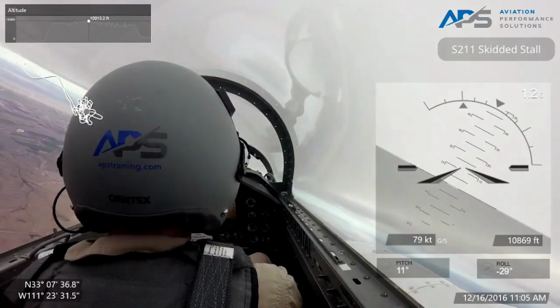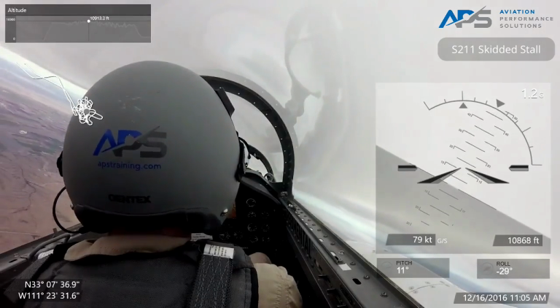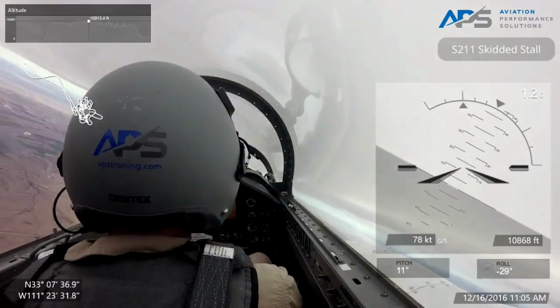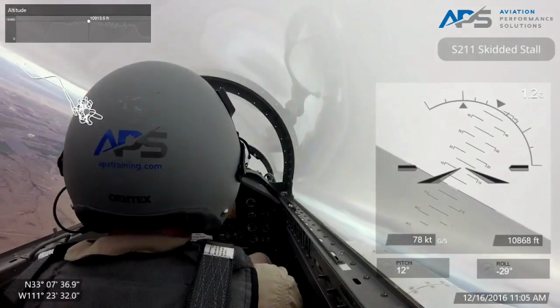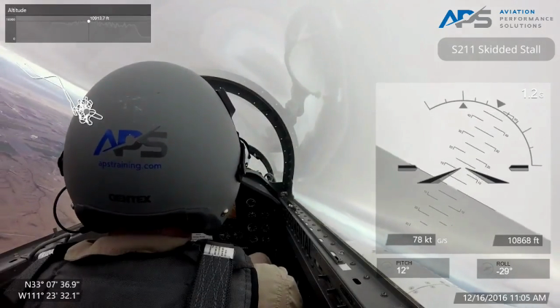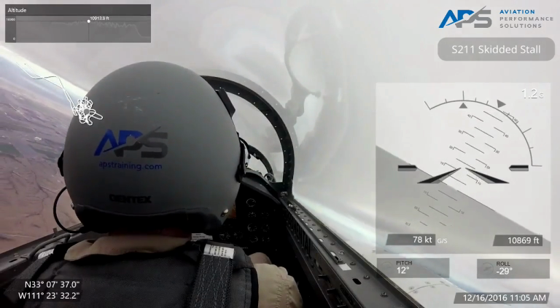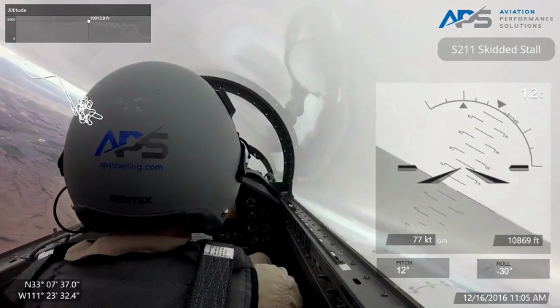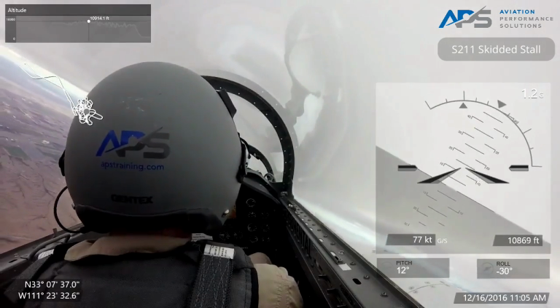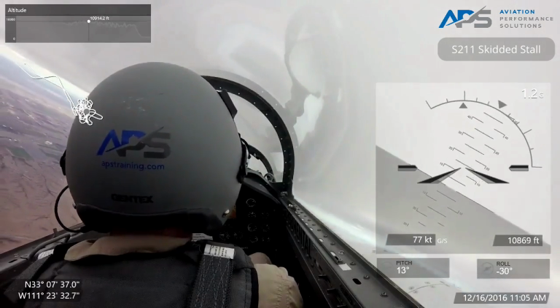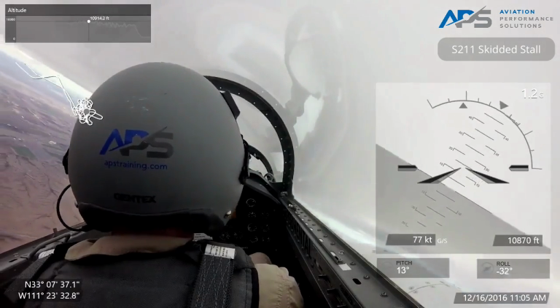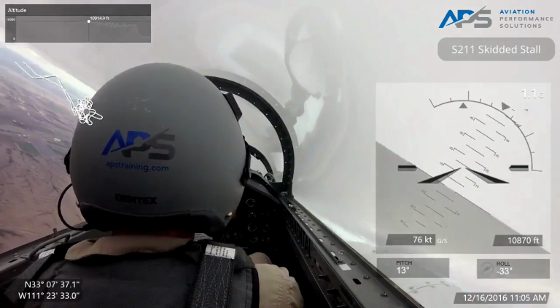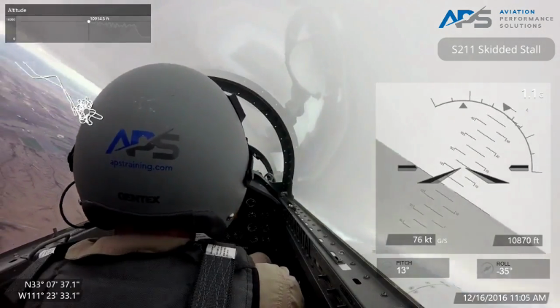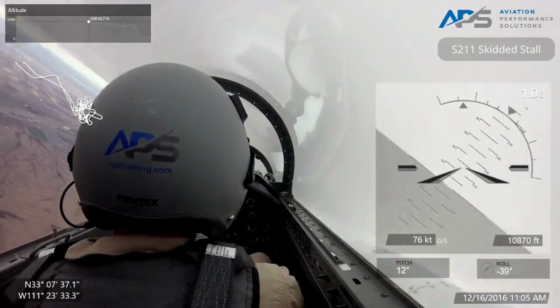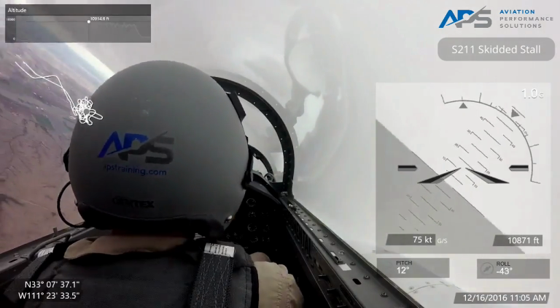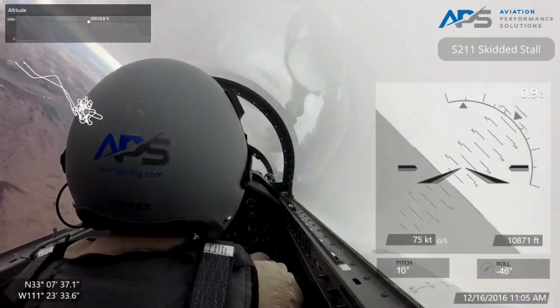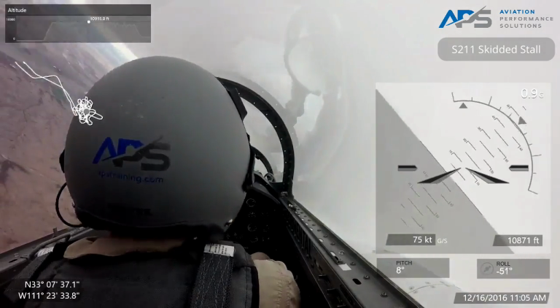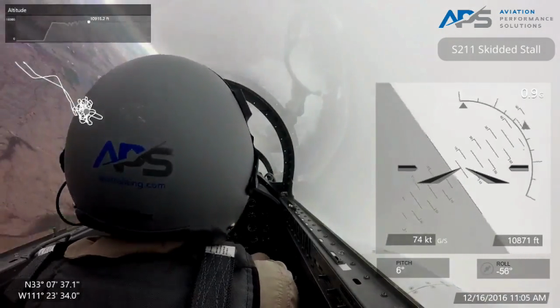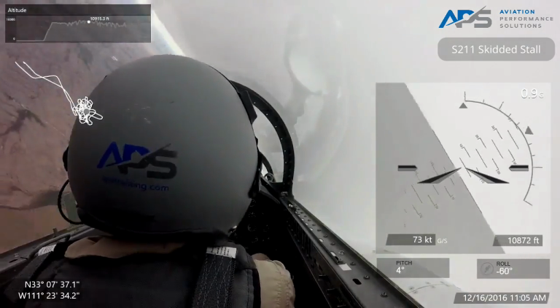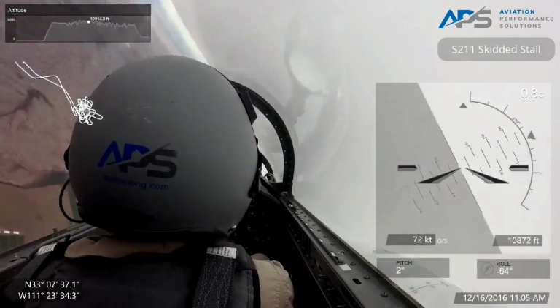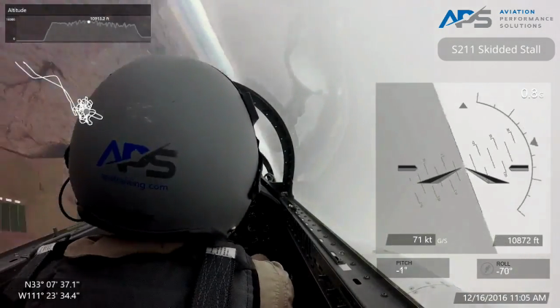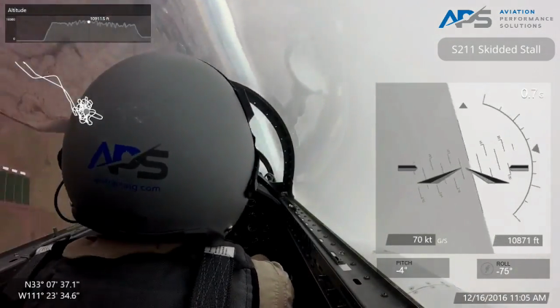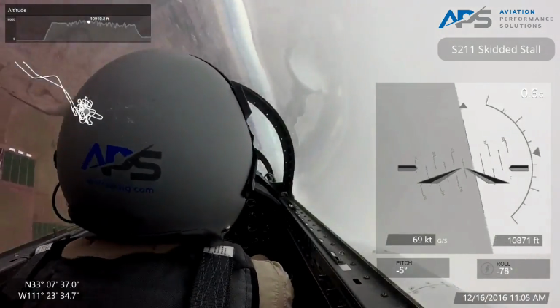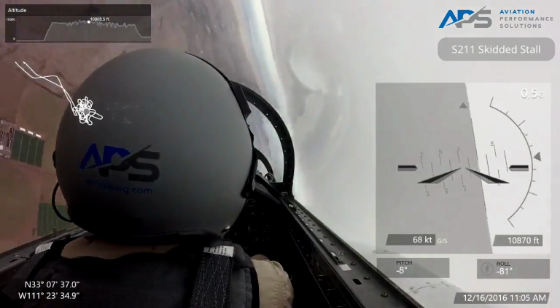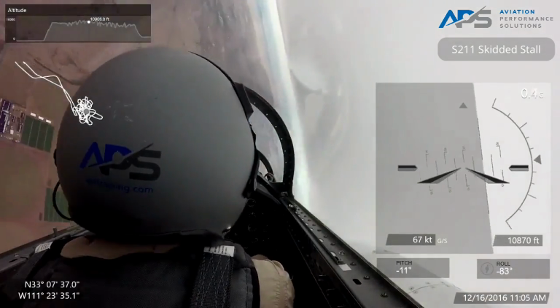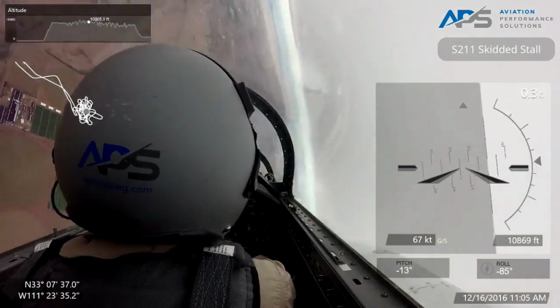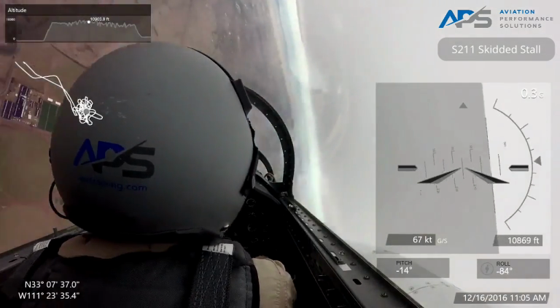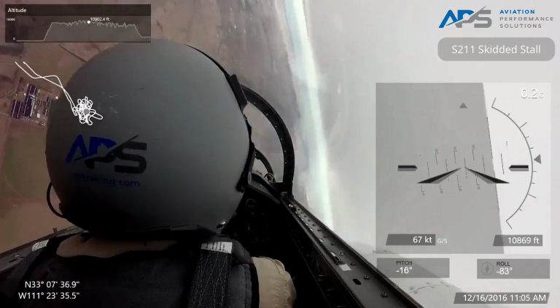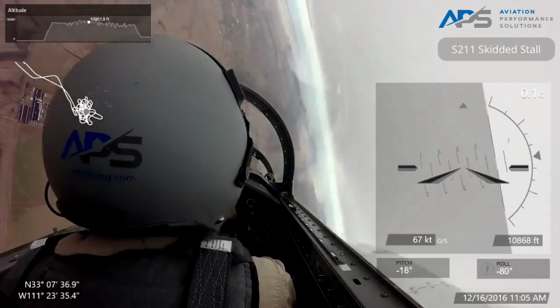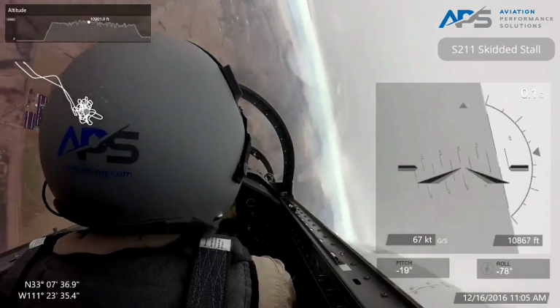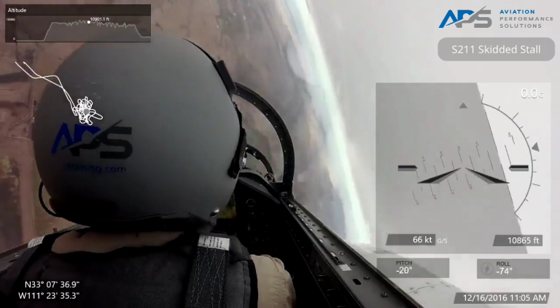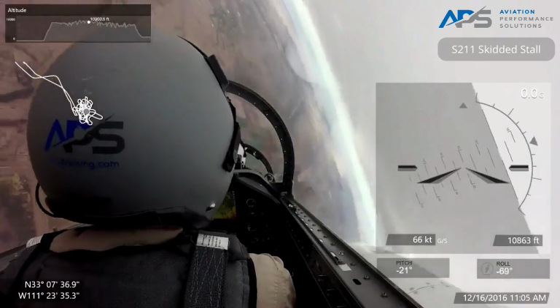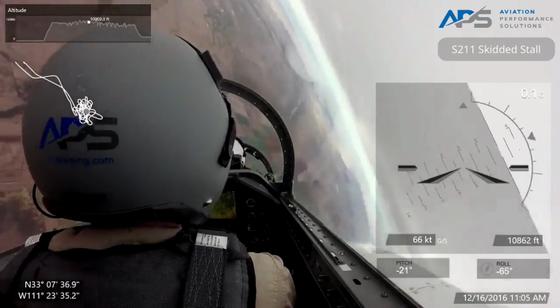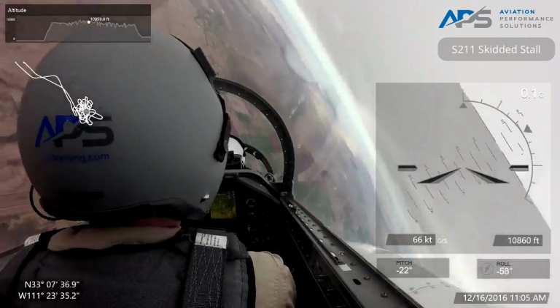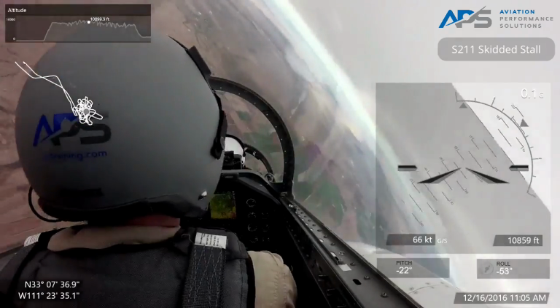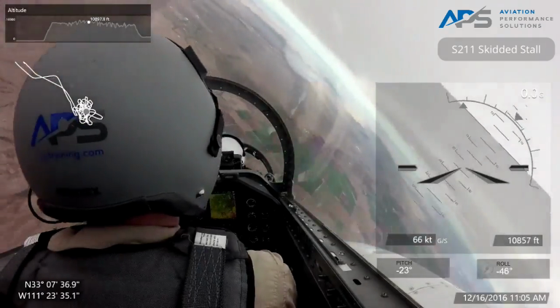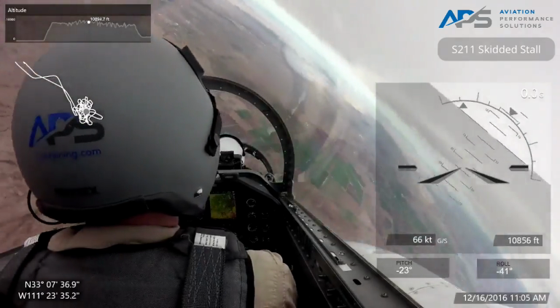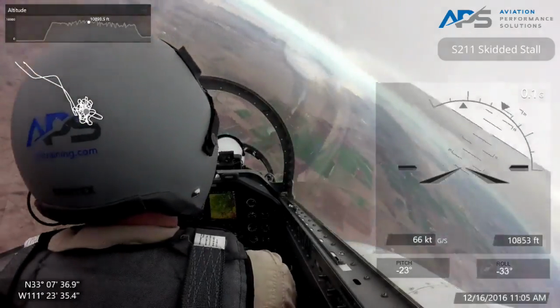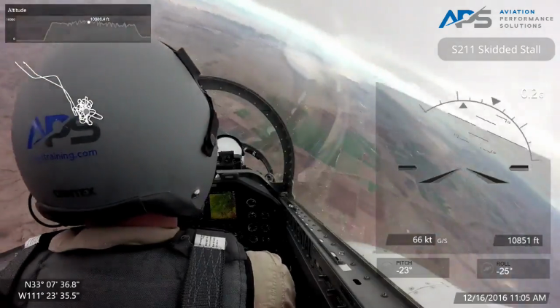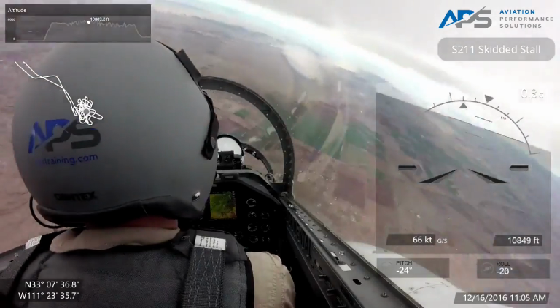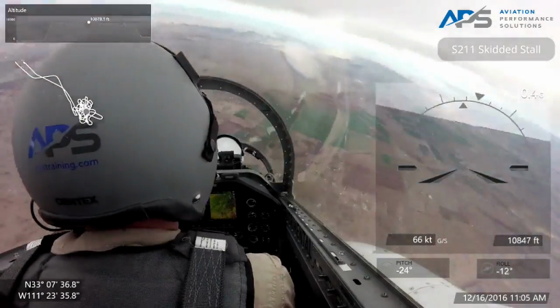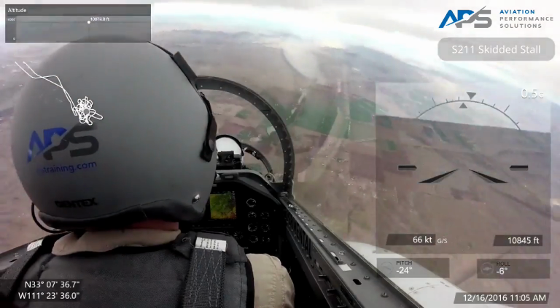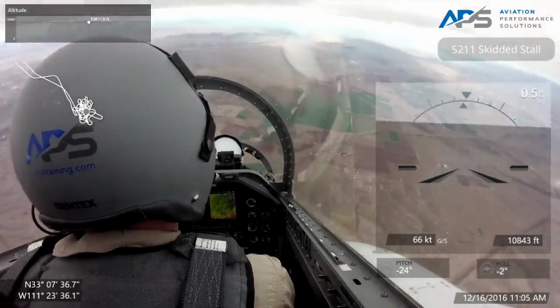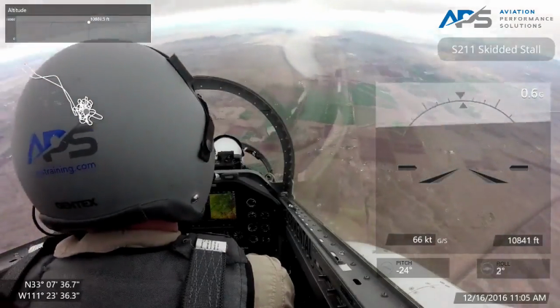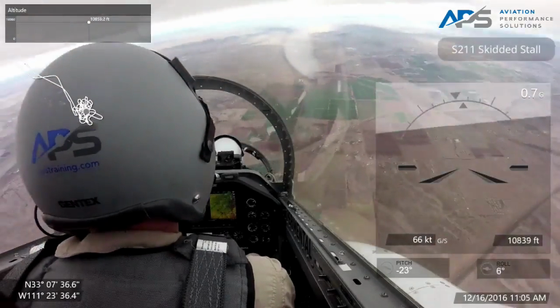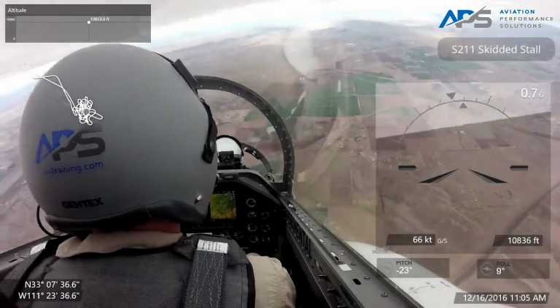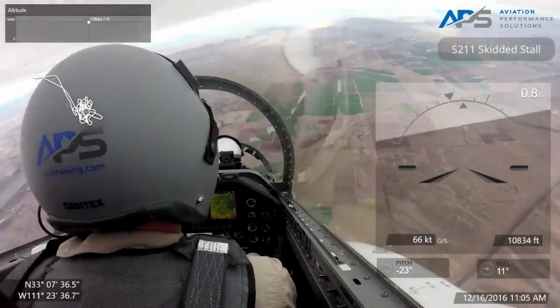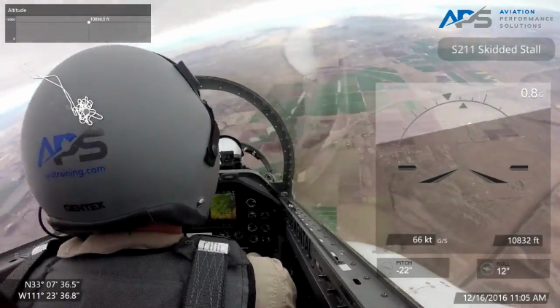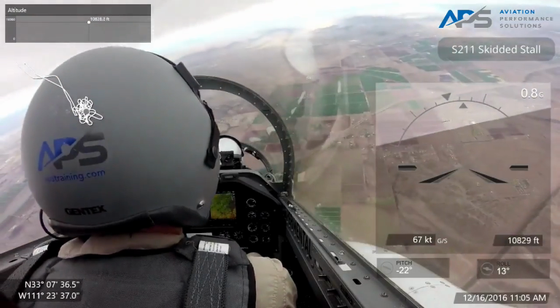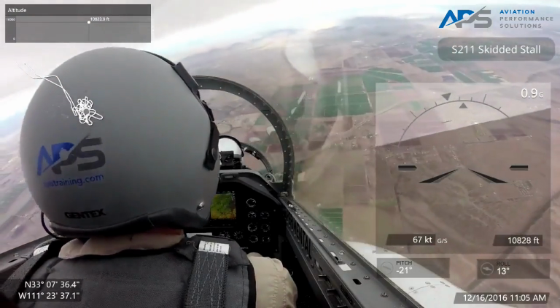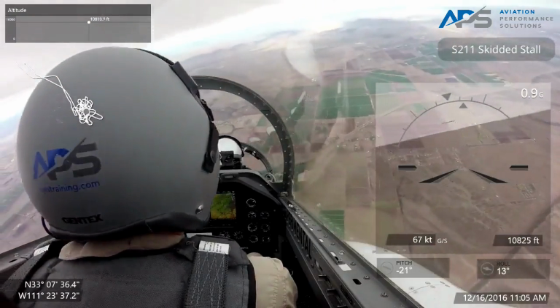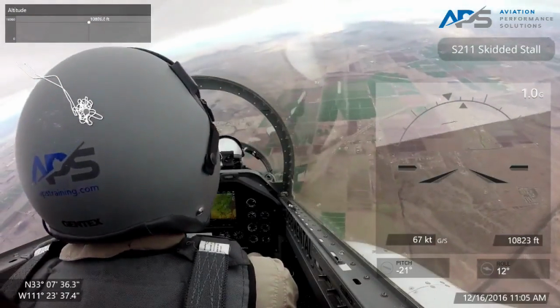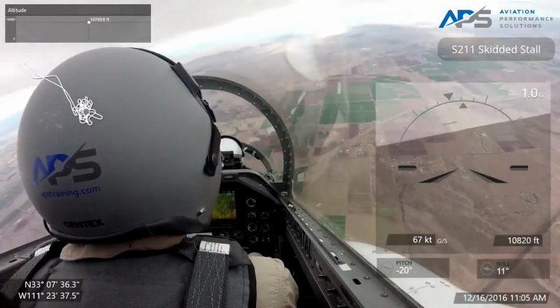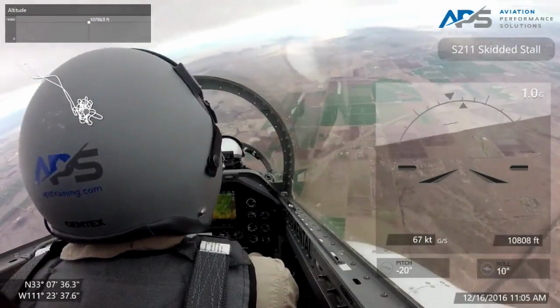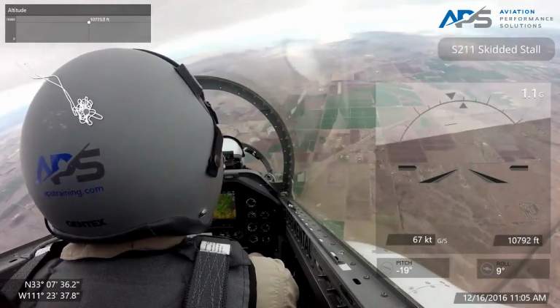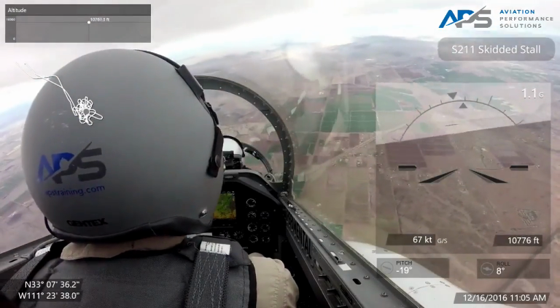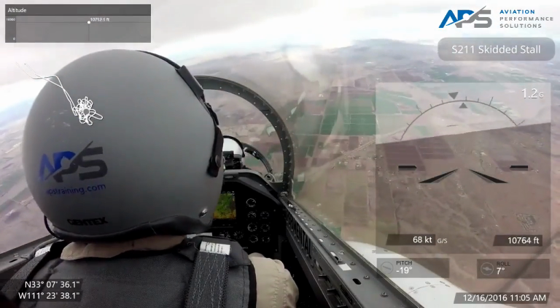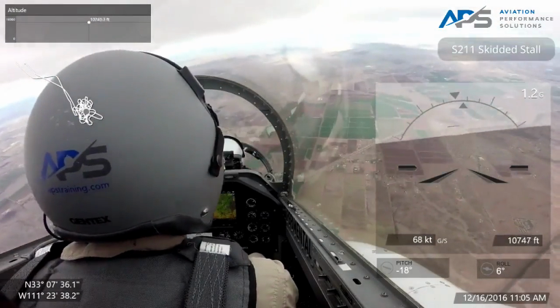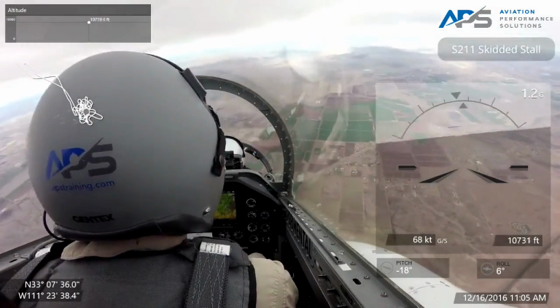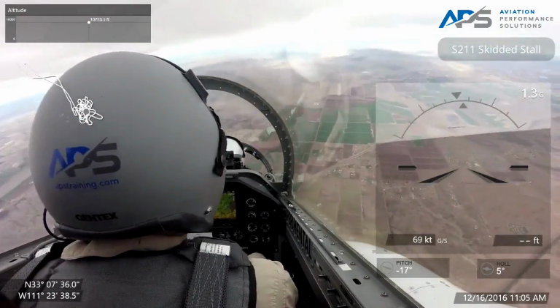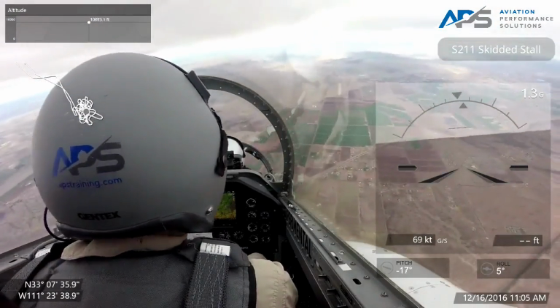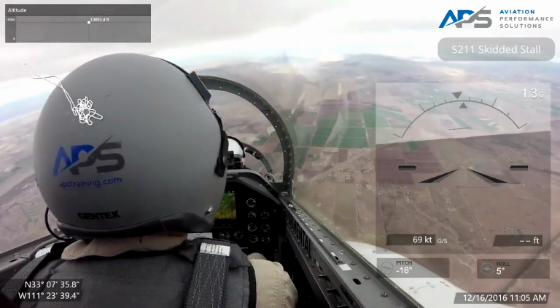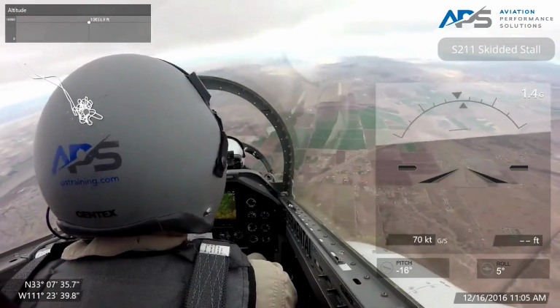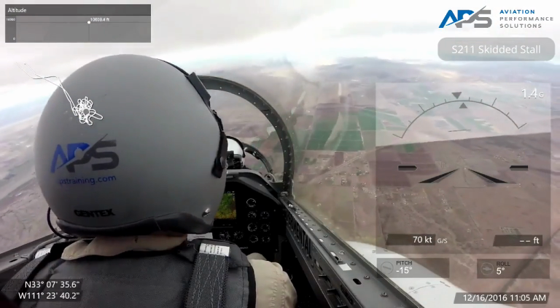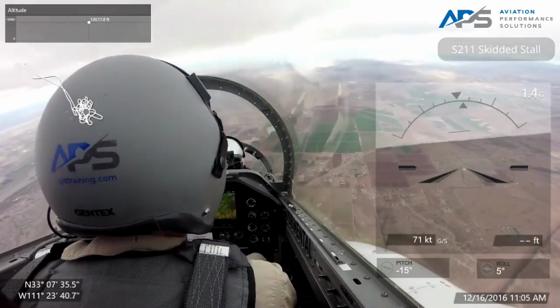Here we go, let's go right into it — recover. Push, roll, power. Smooth. There's that inertia.